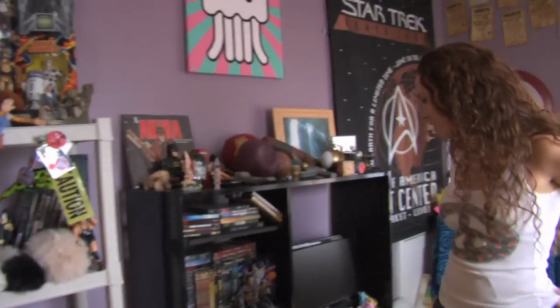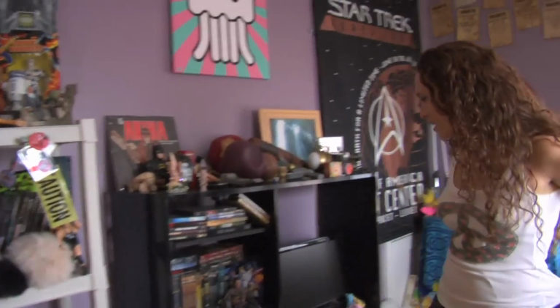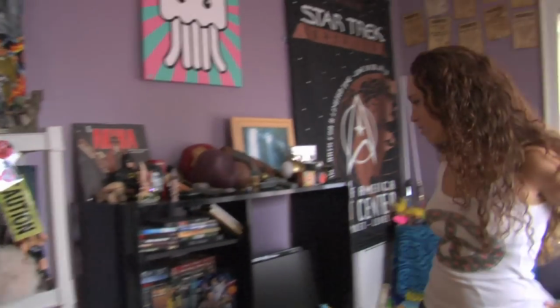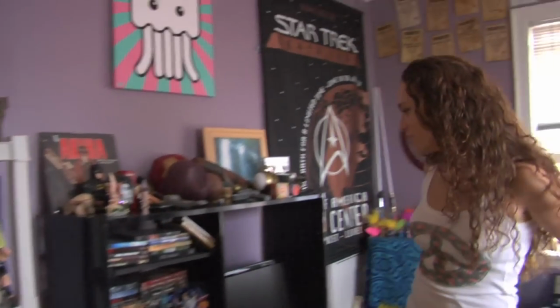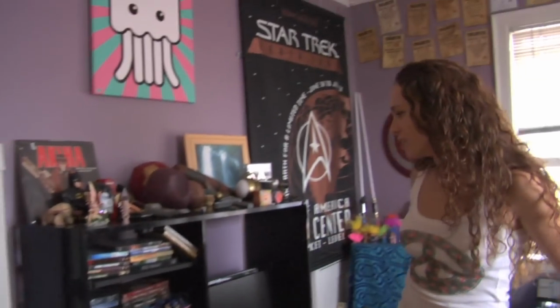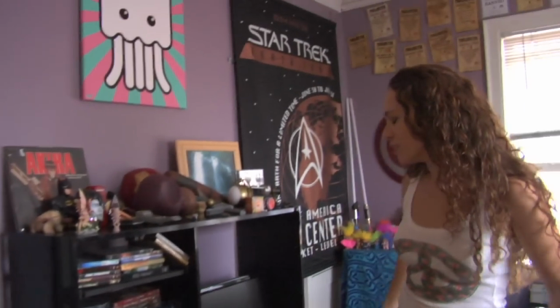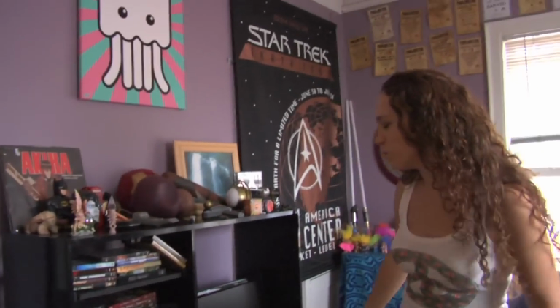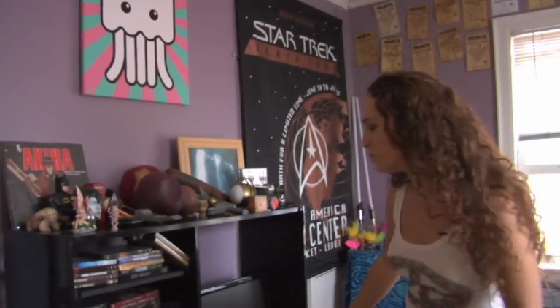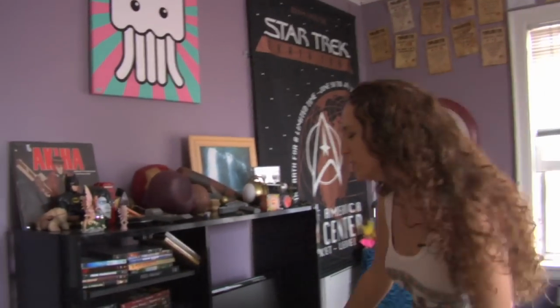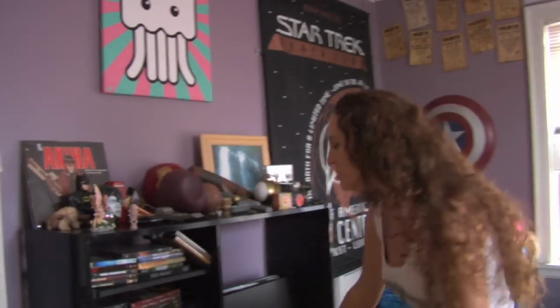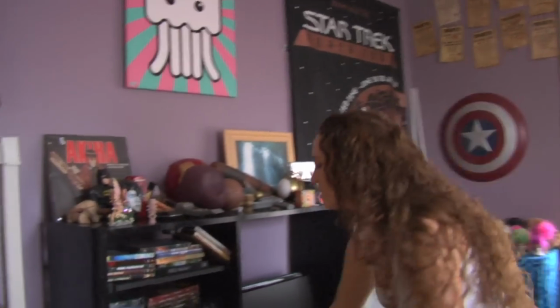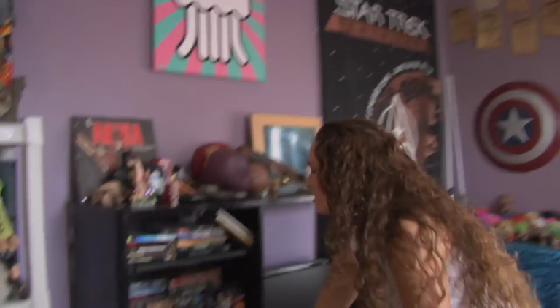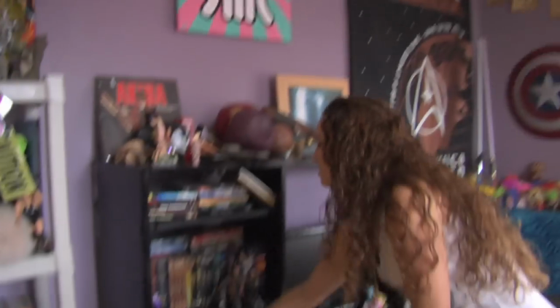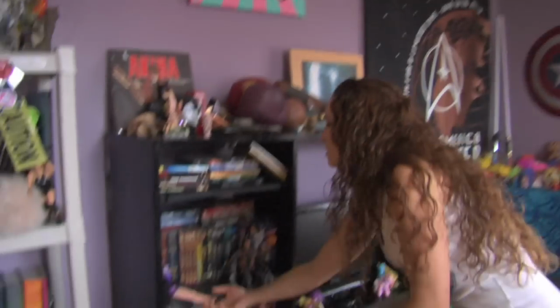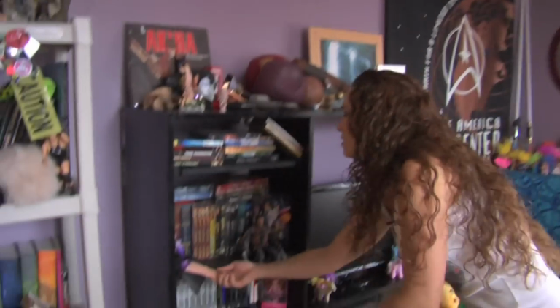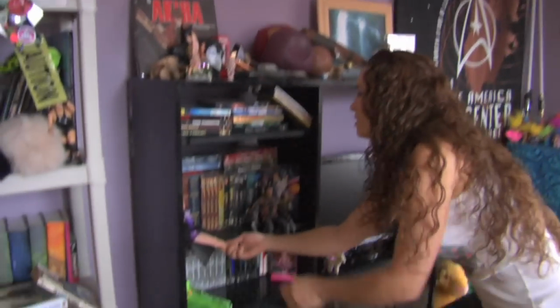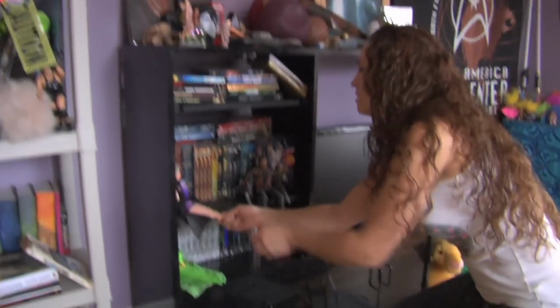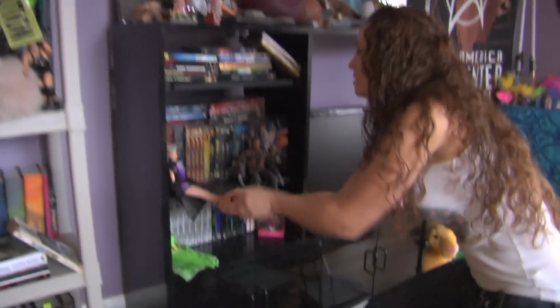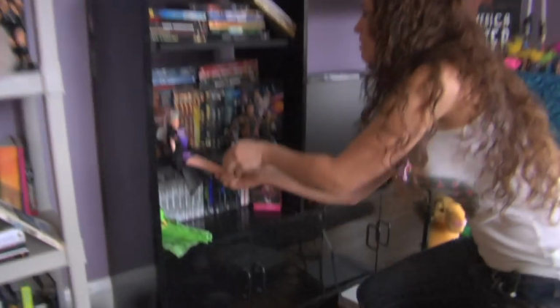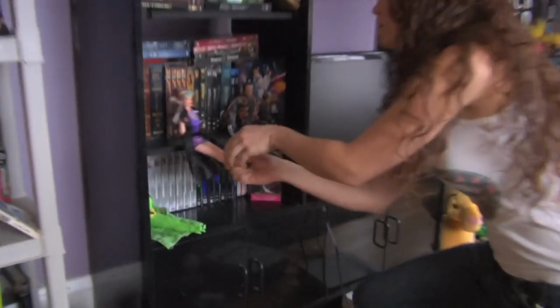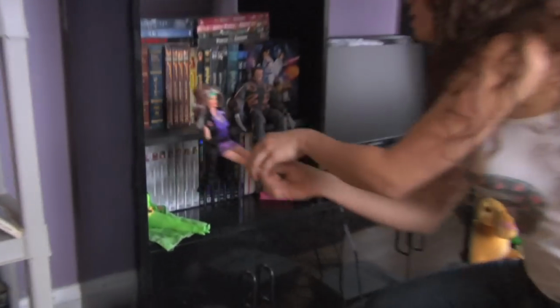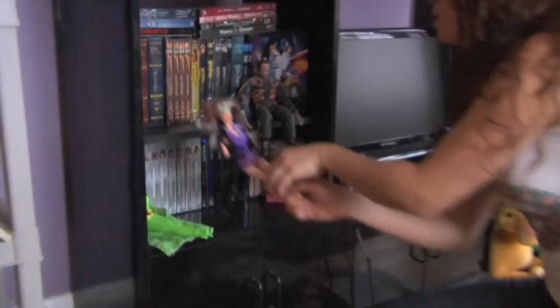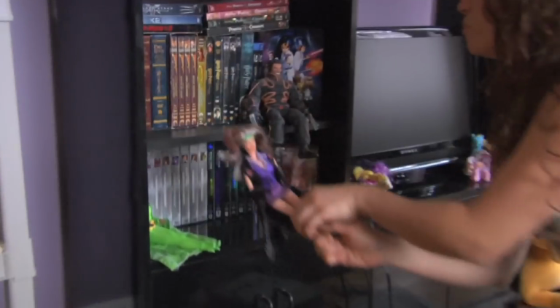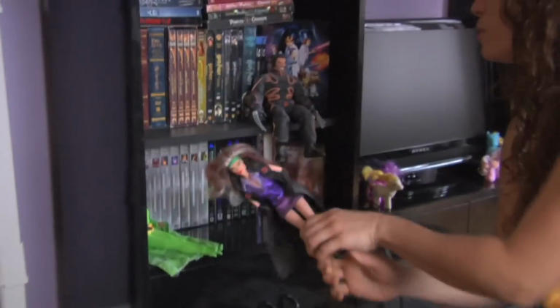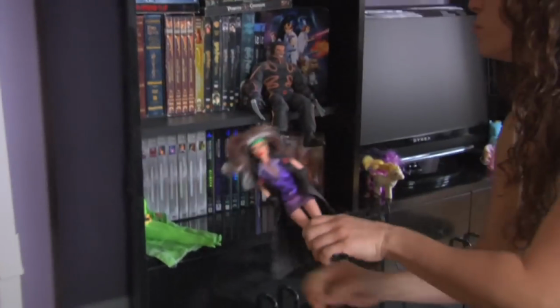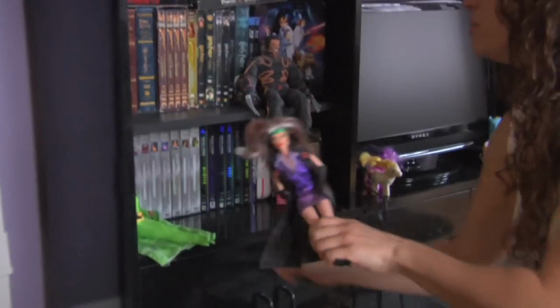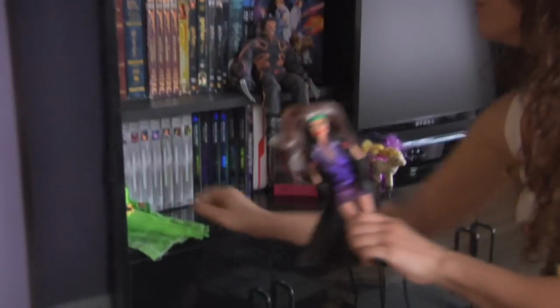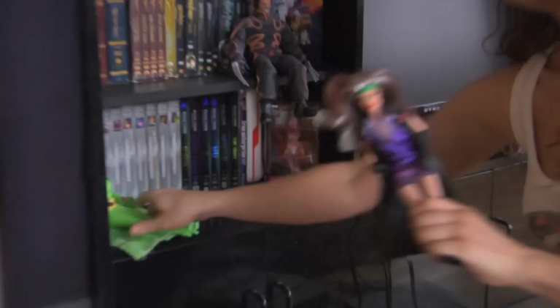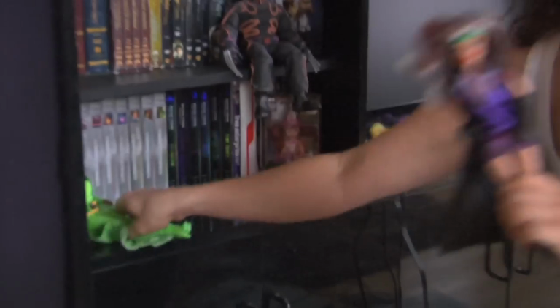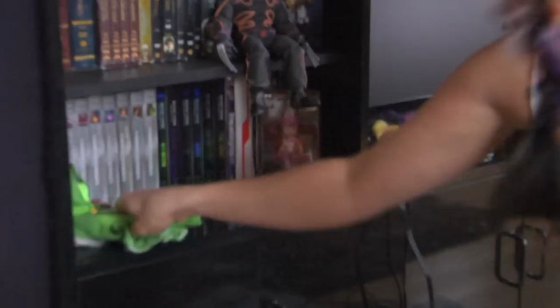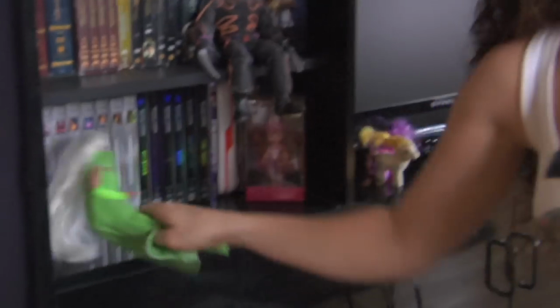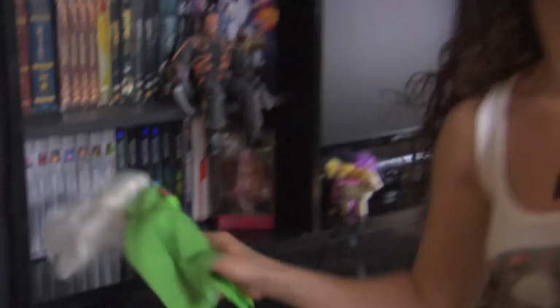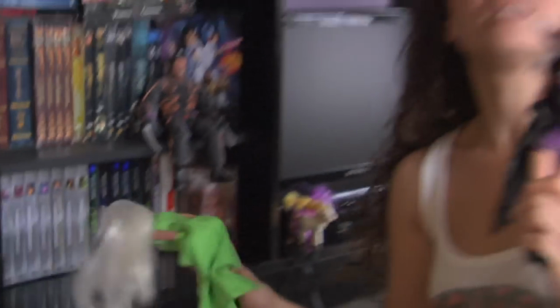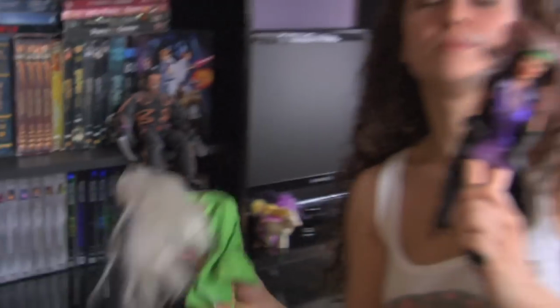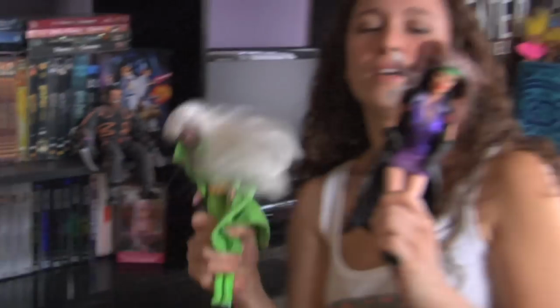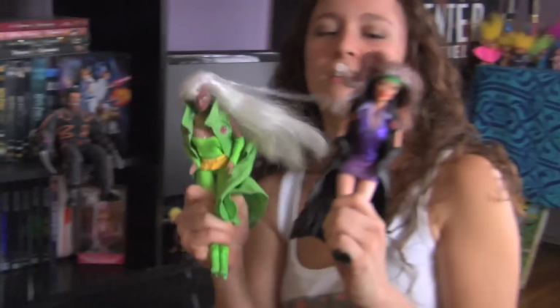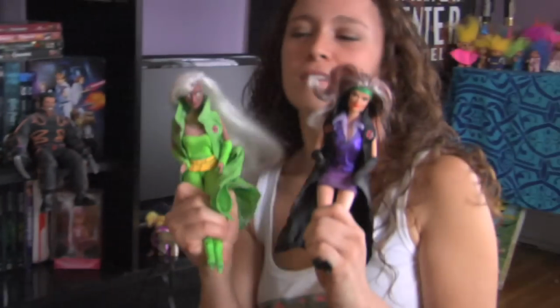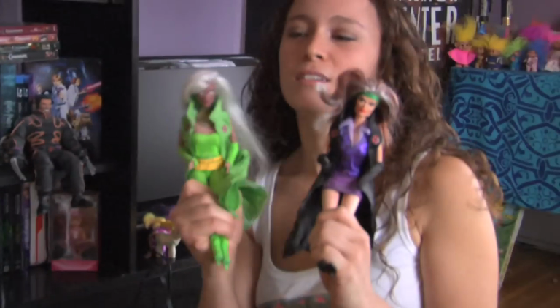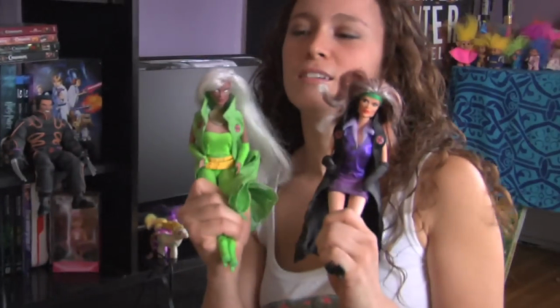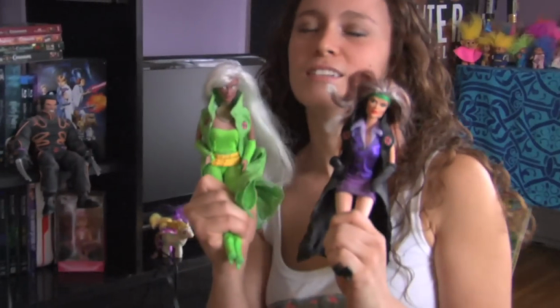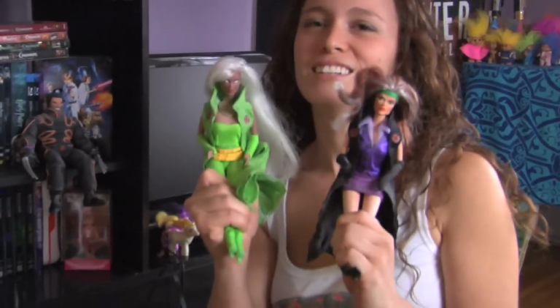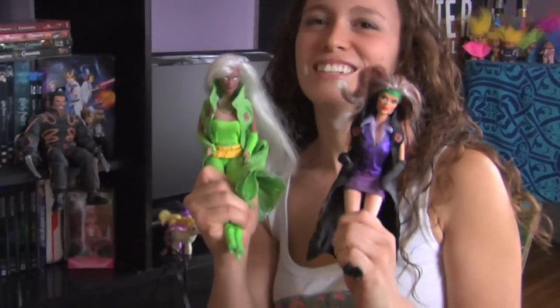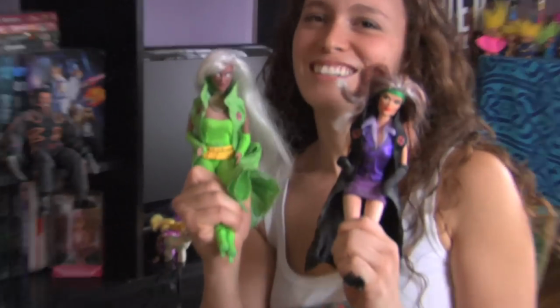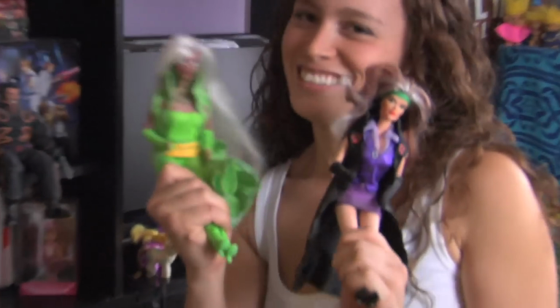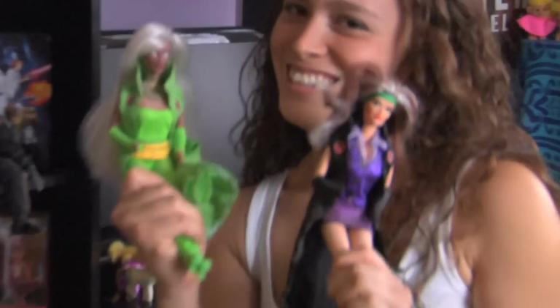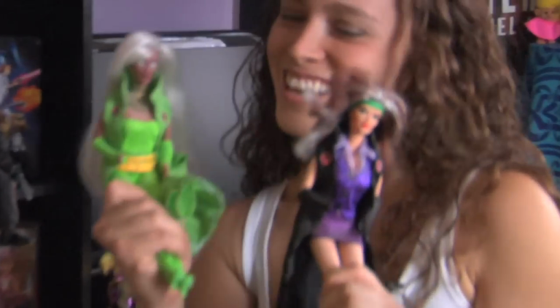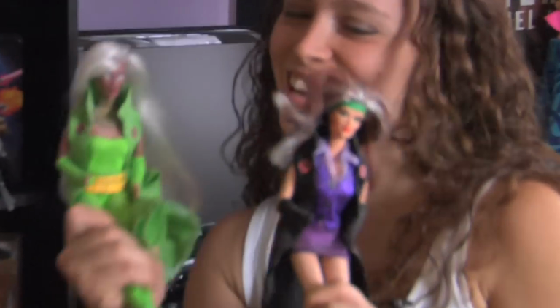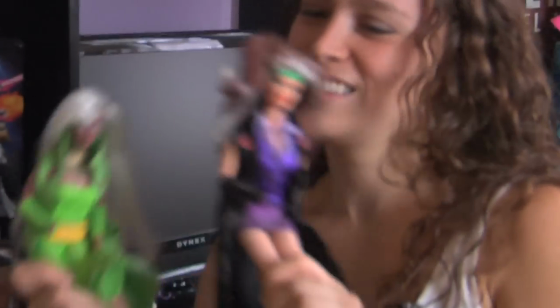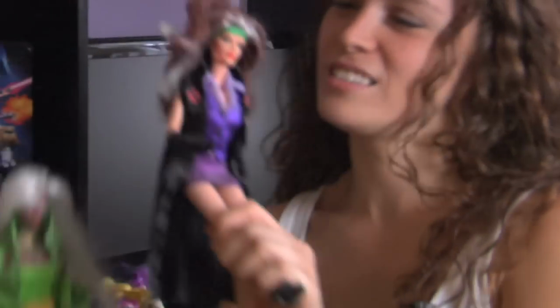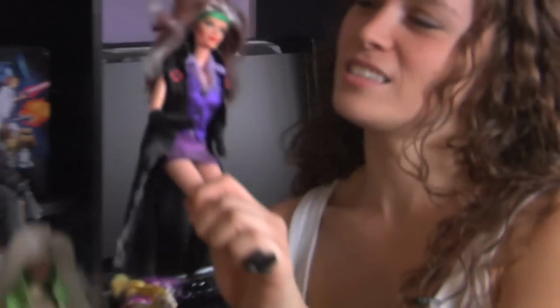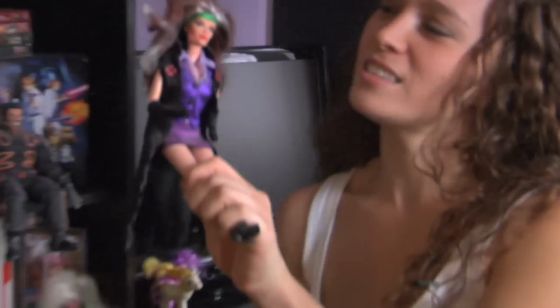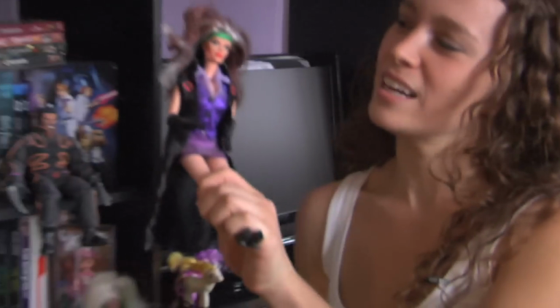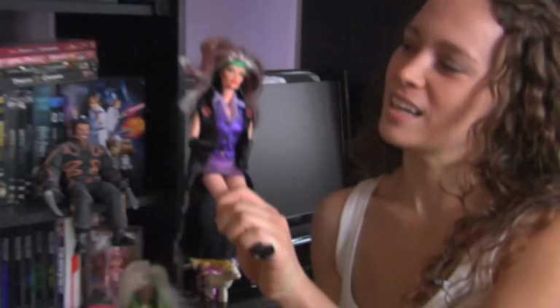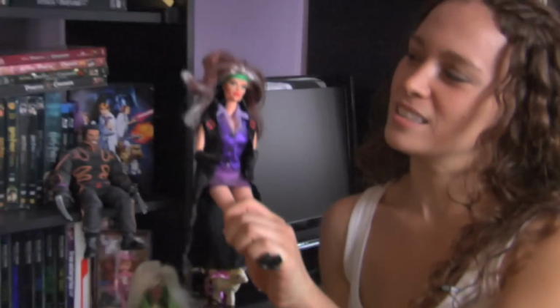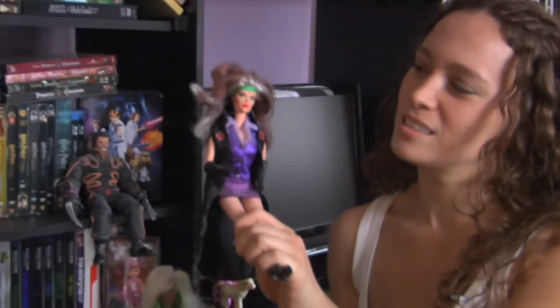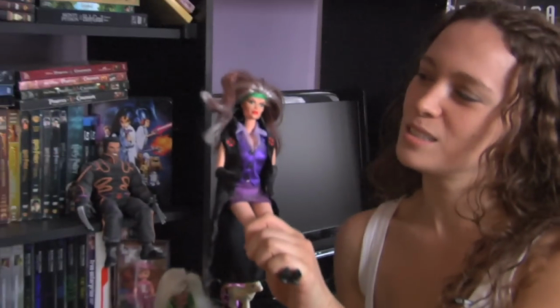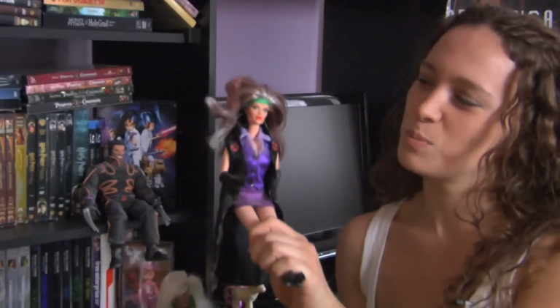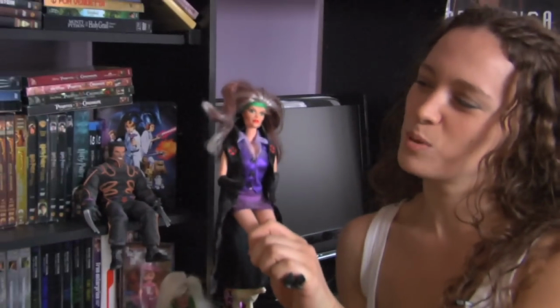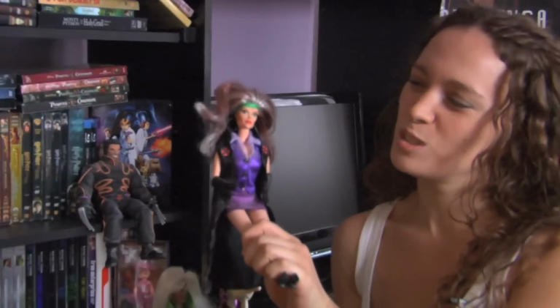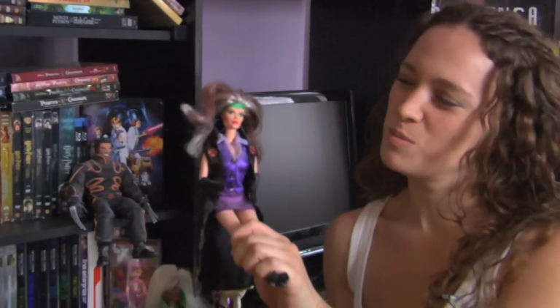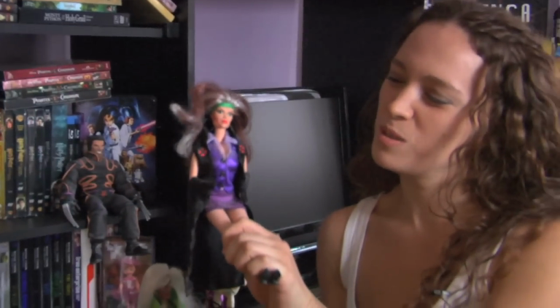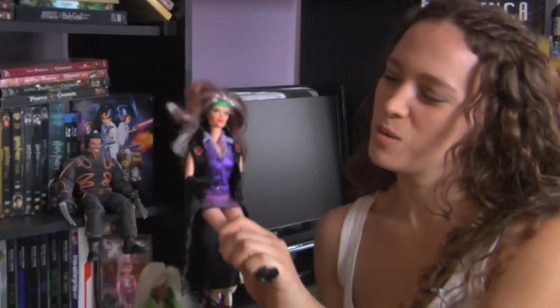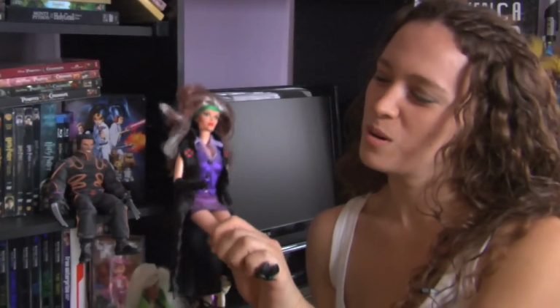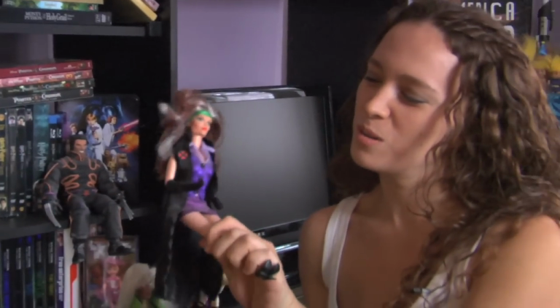Over here we got Barbie versions of X-Men. This one is supposed to be Rogue.